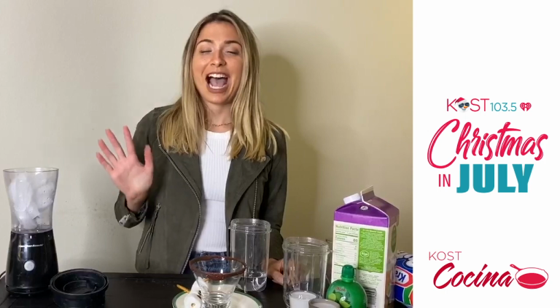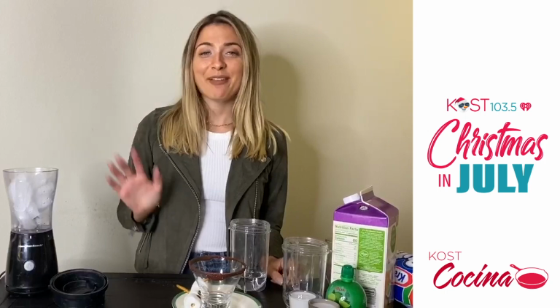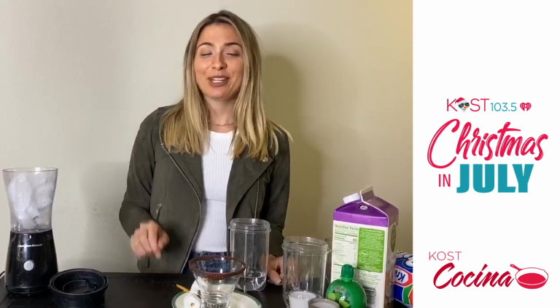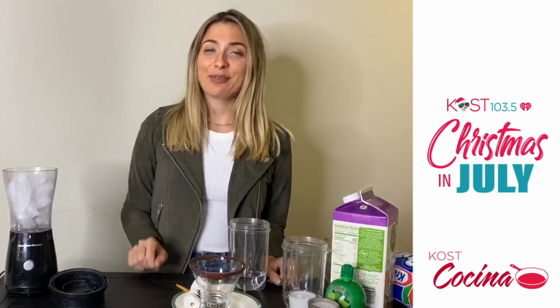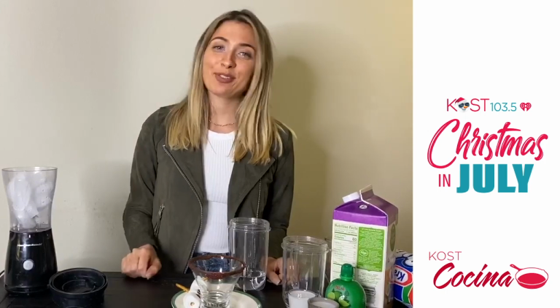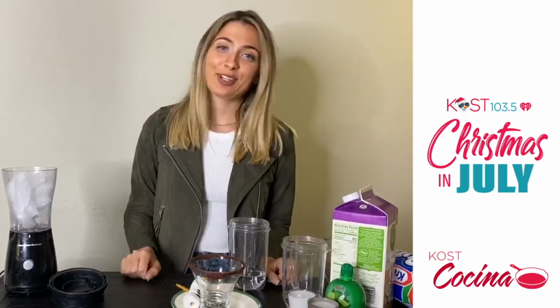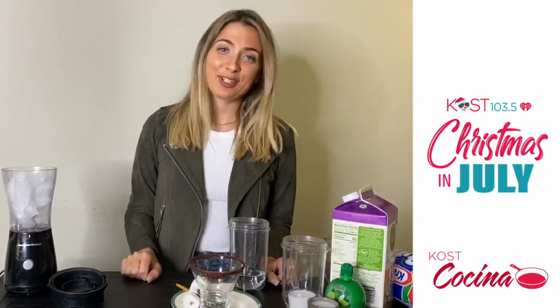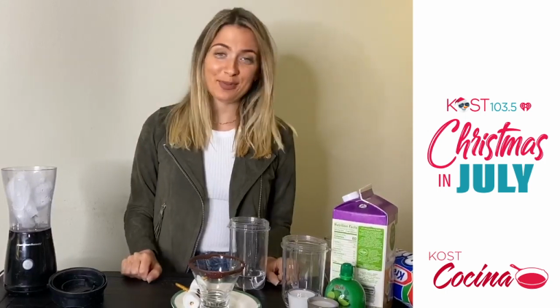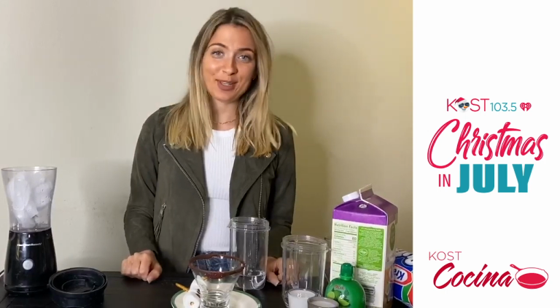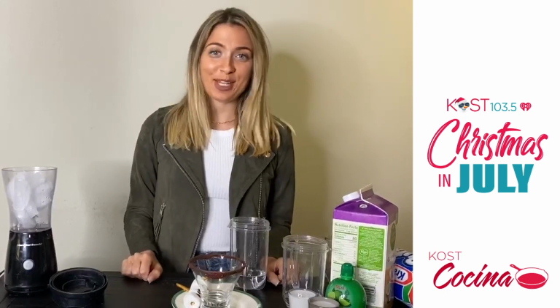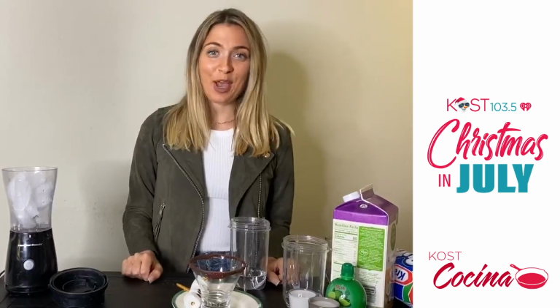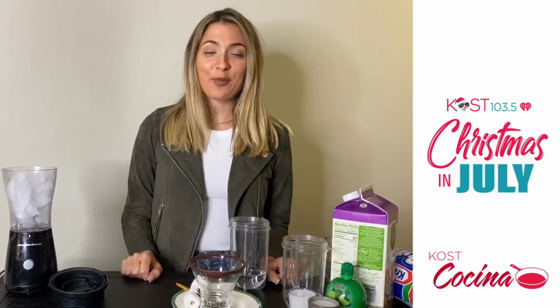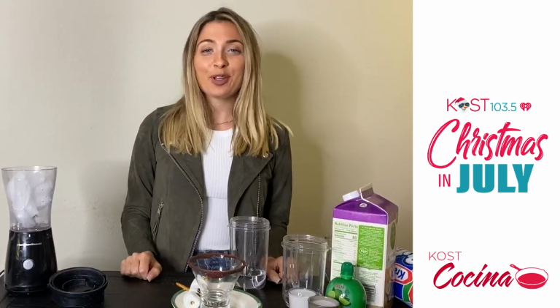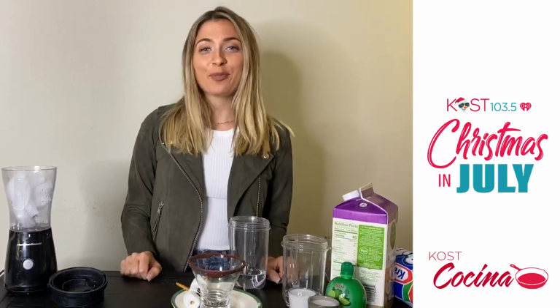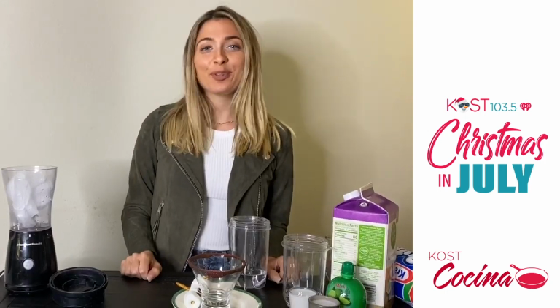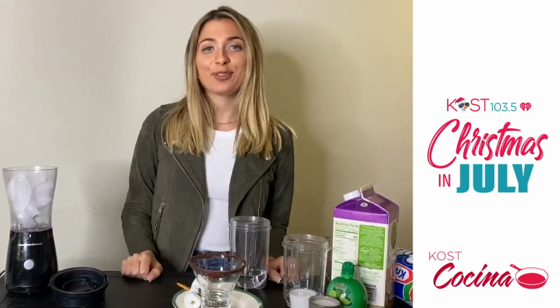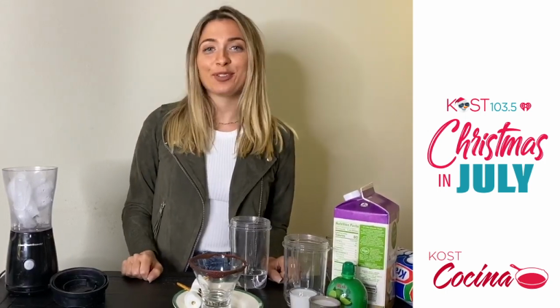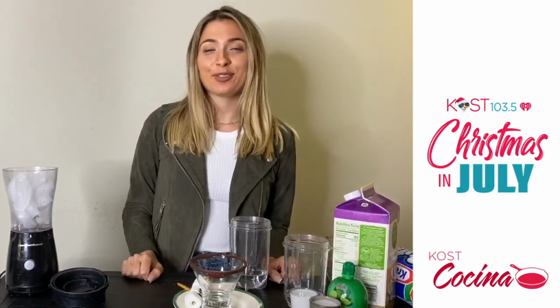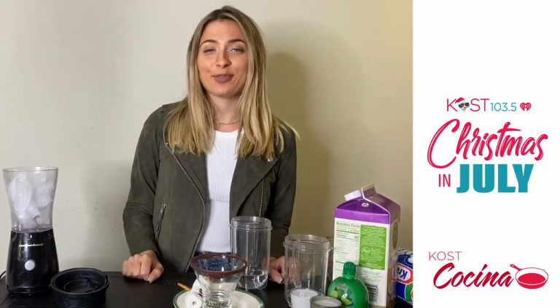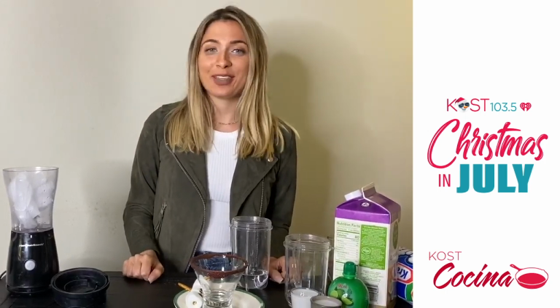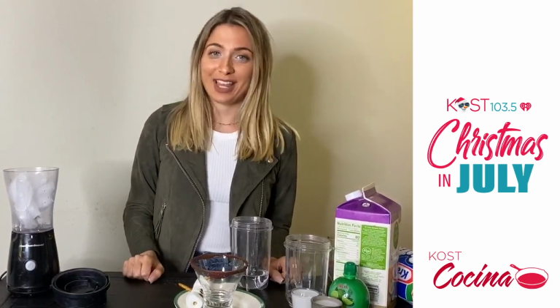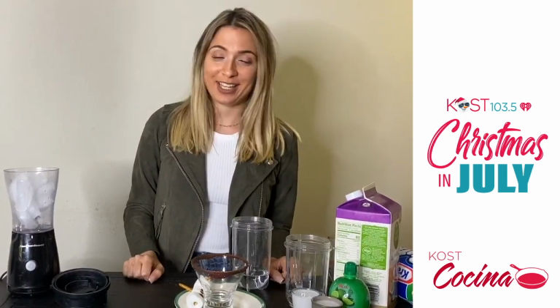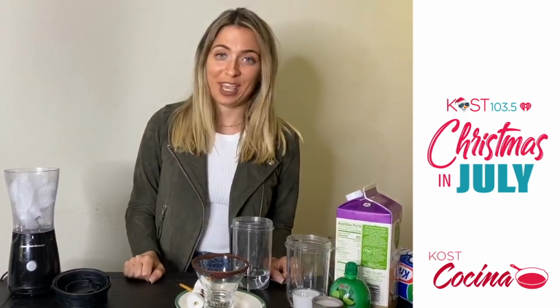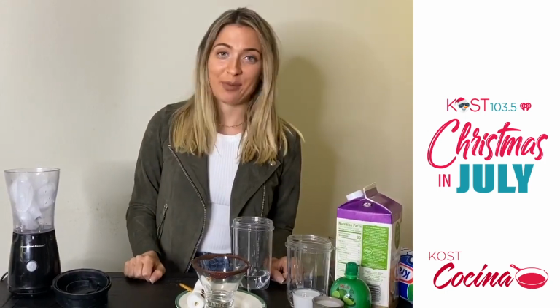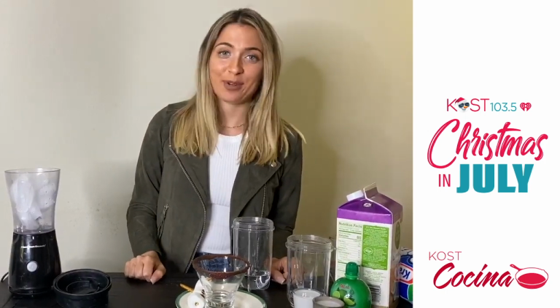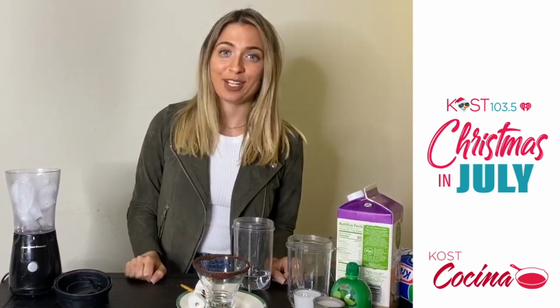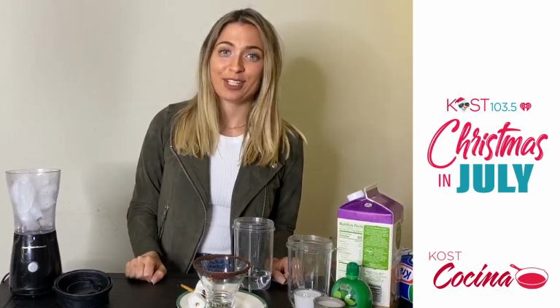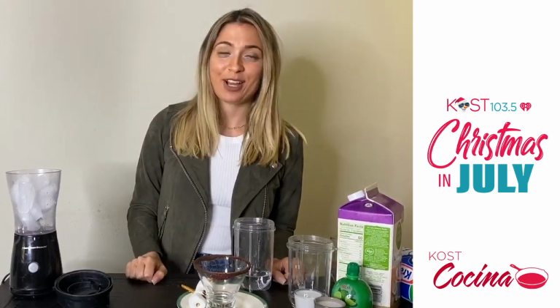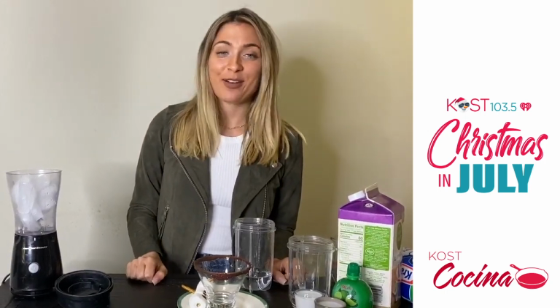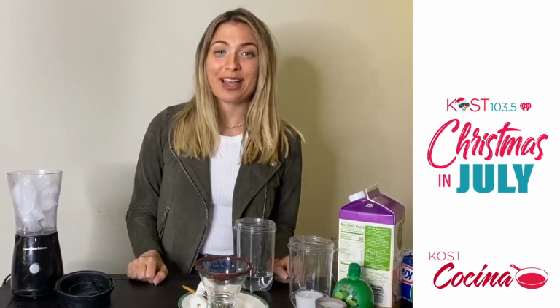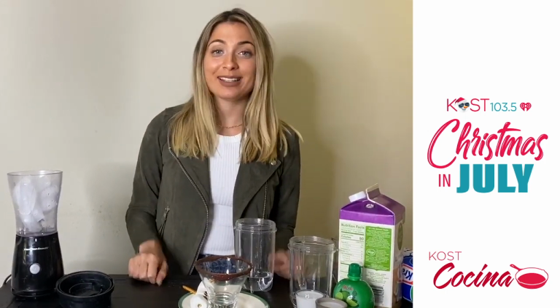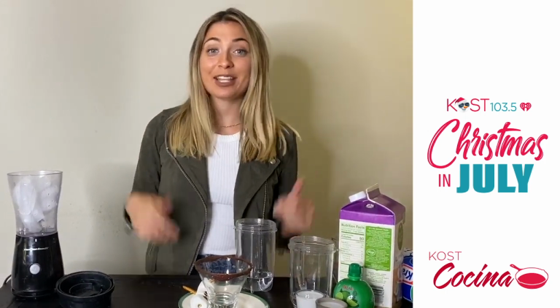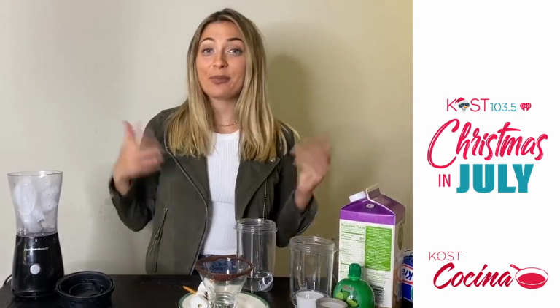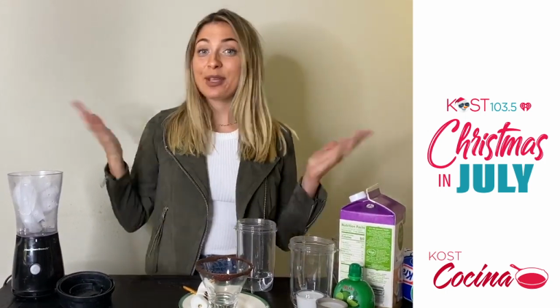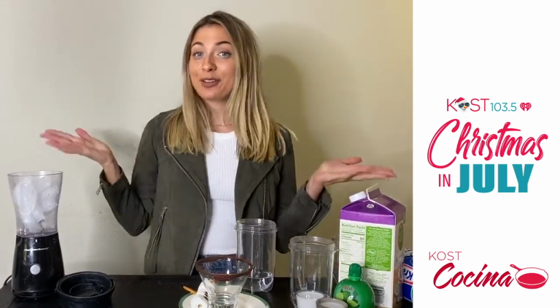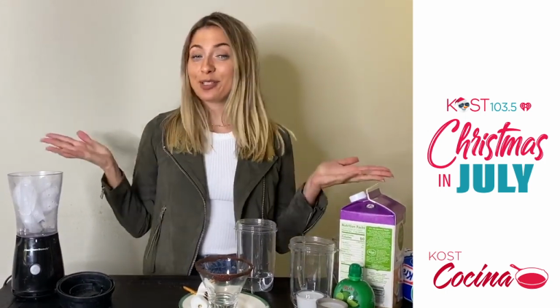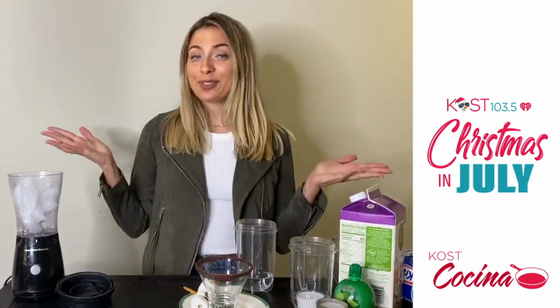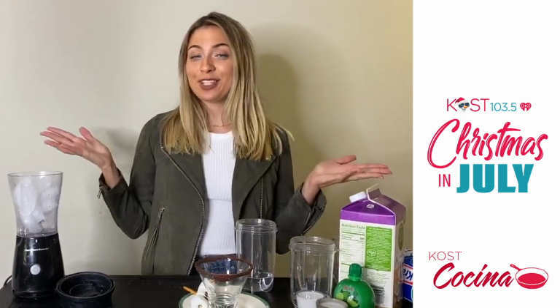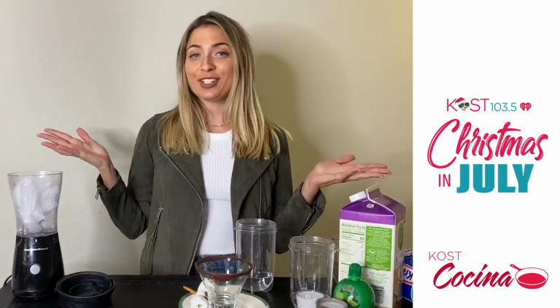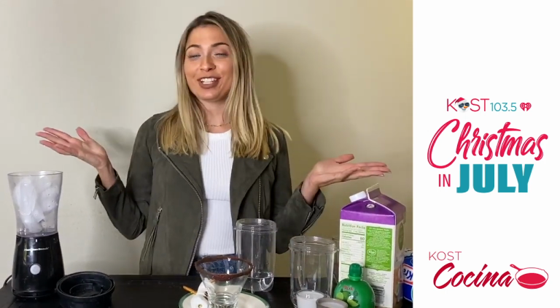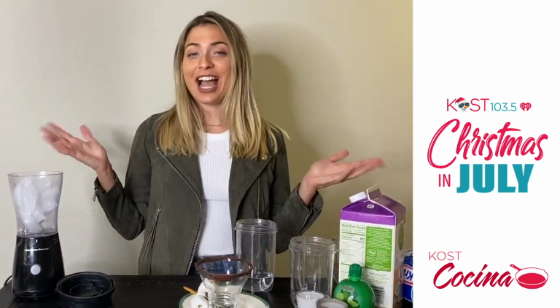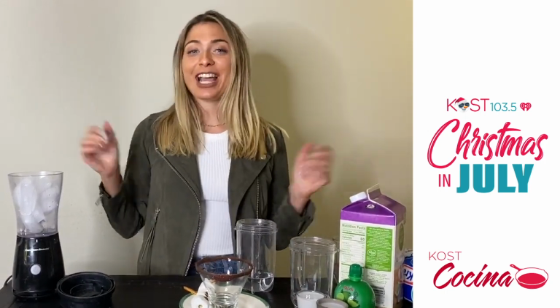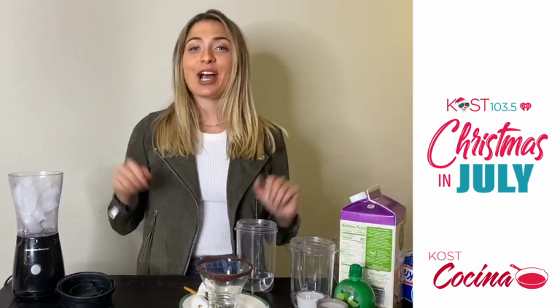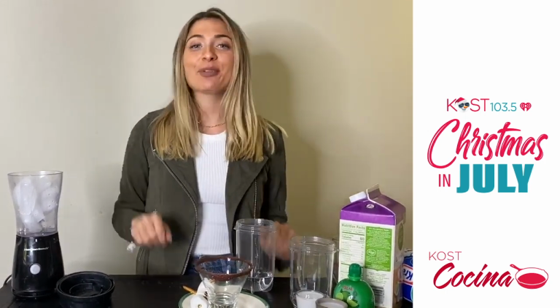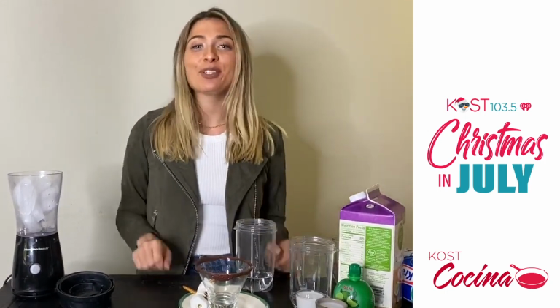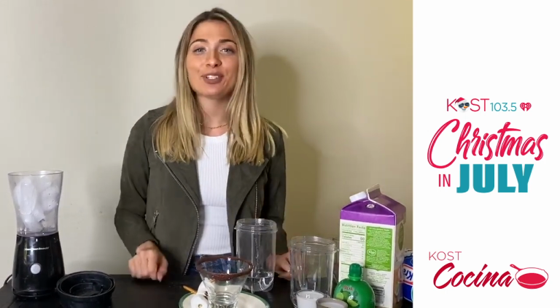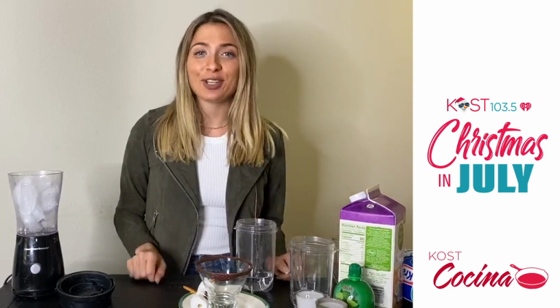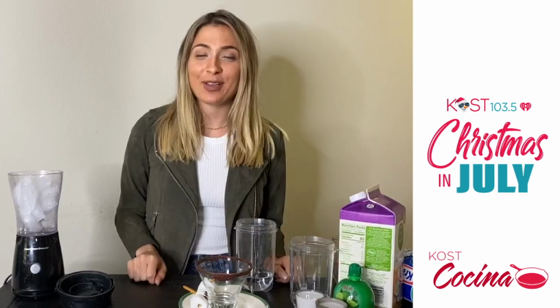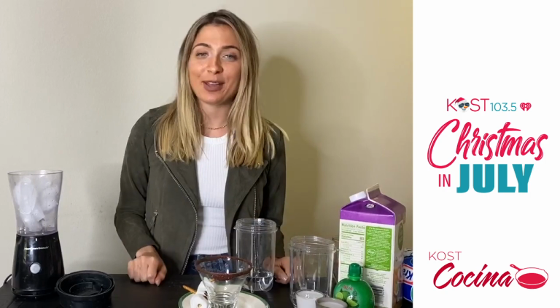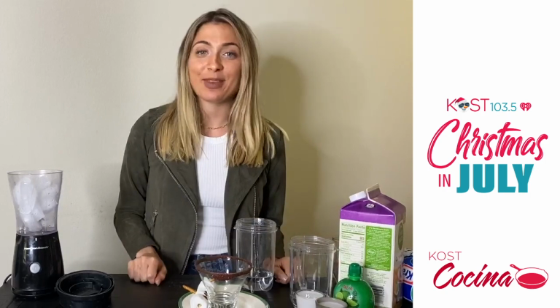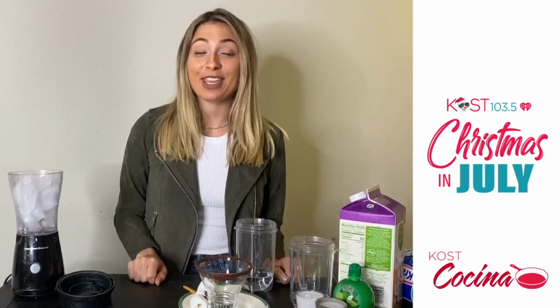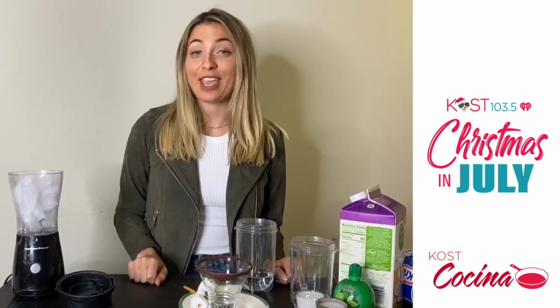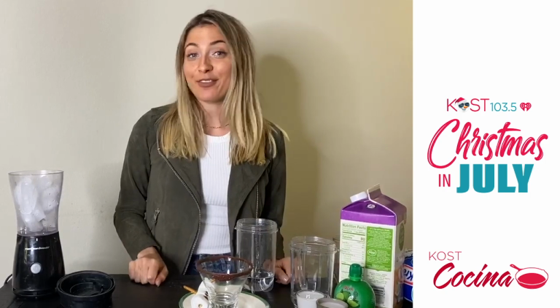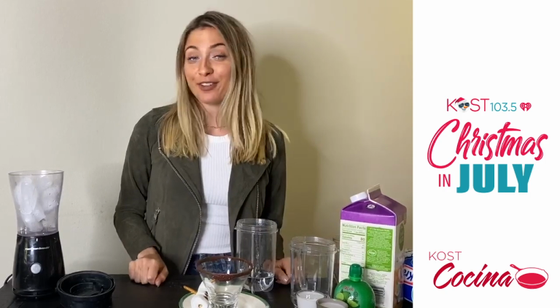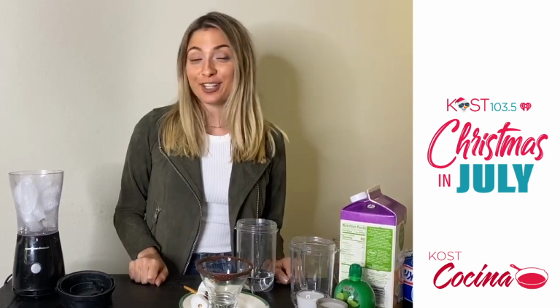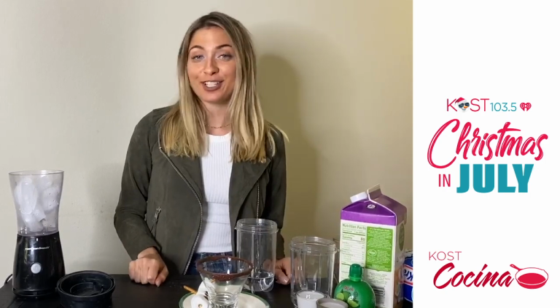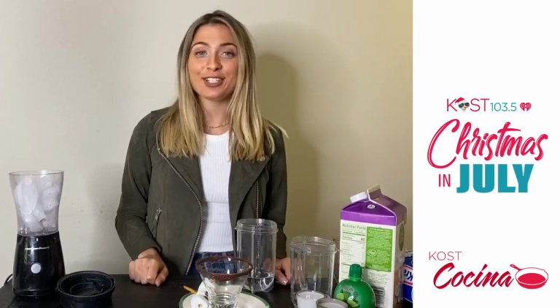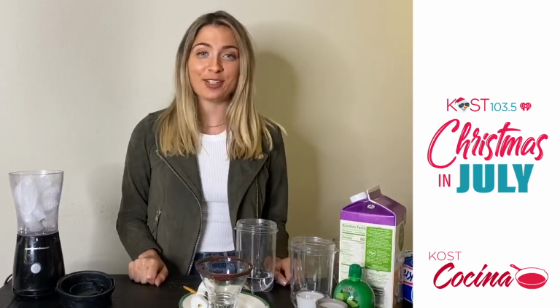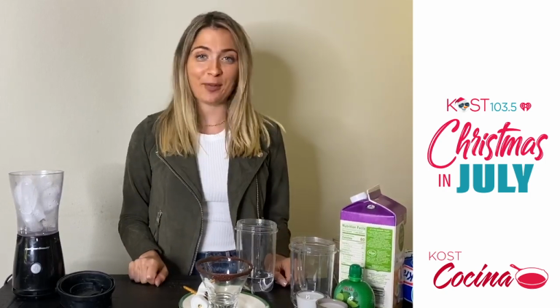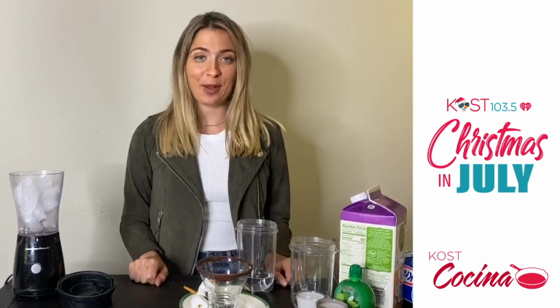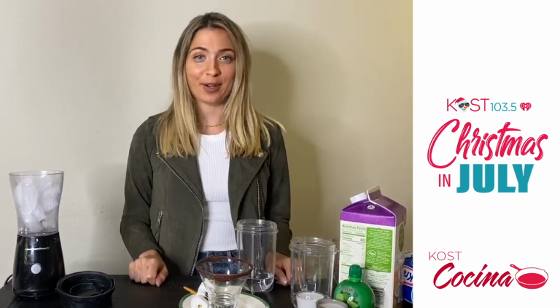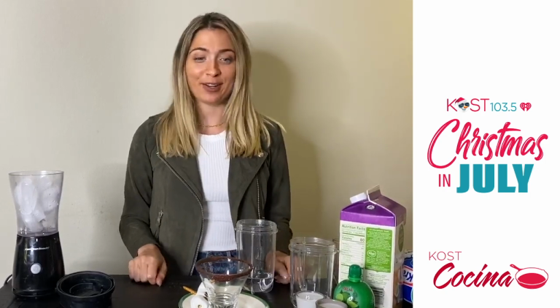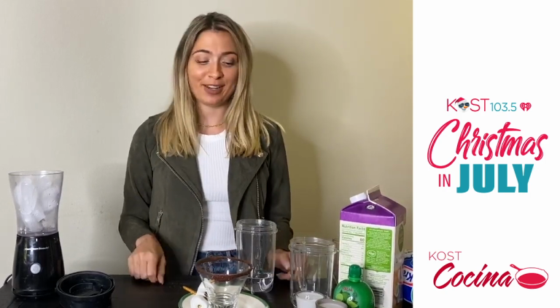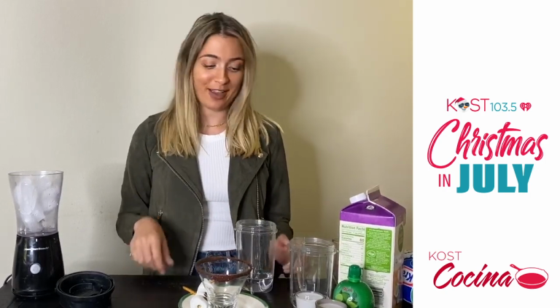Hi, my name is Rachel D'Amelio, one of the producers from the L&K Morning Show, and to celebrate Christmas in July, I'm going to show you how to make a frosted snowman margarita.